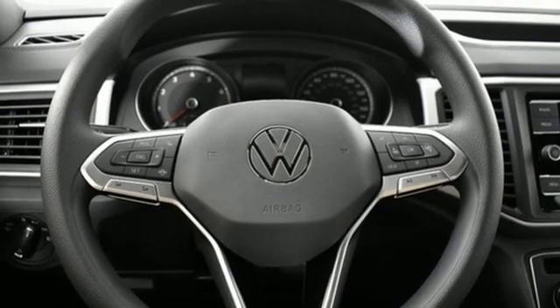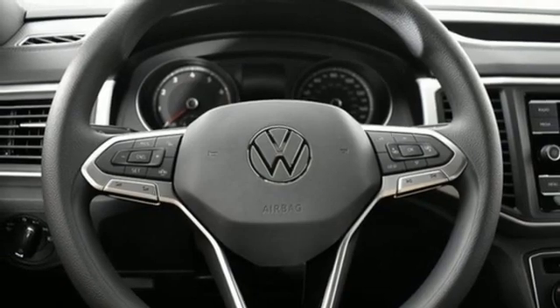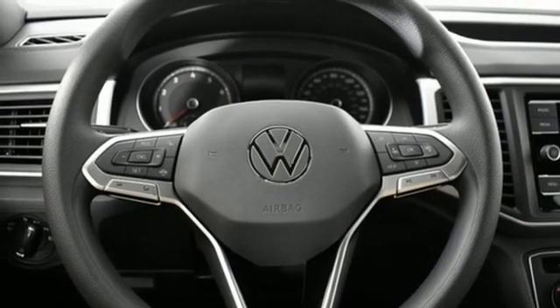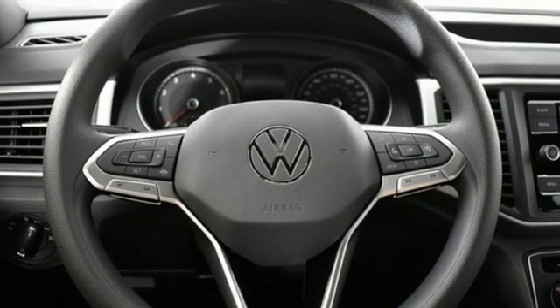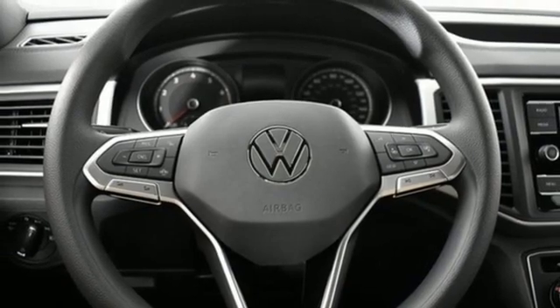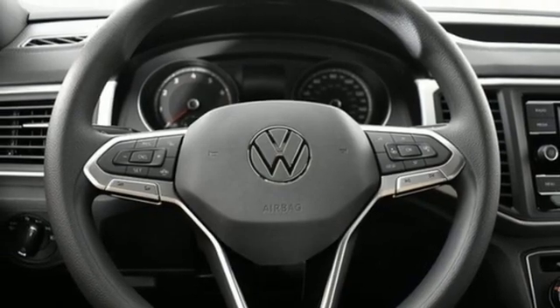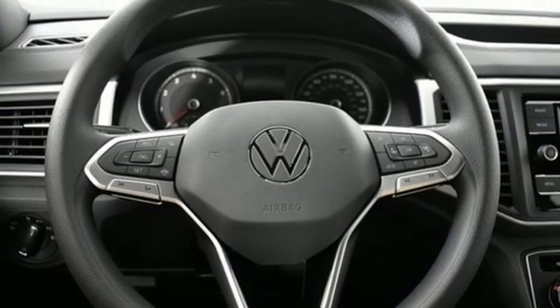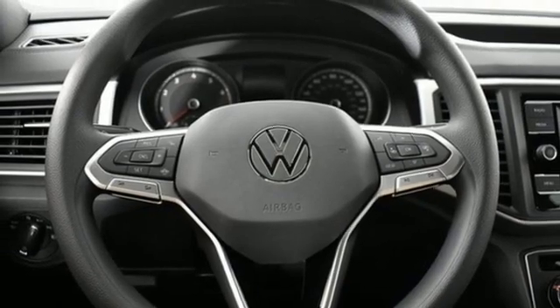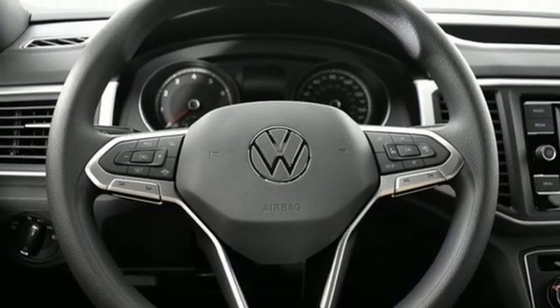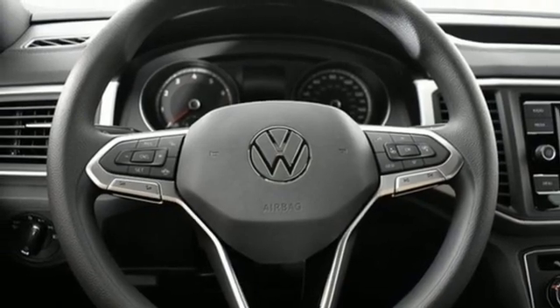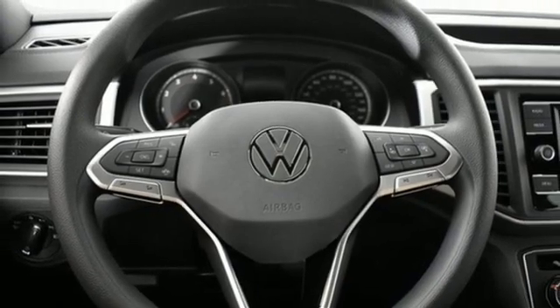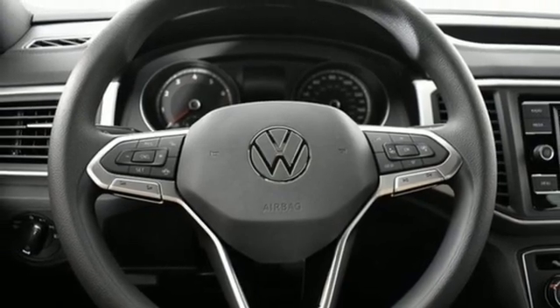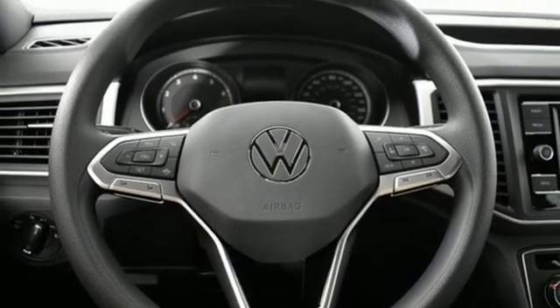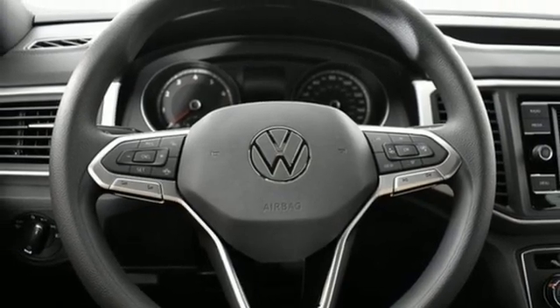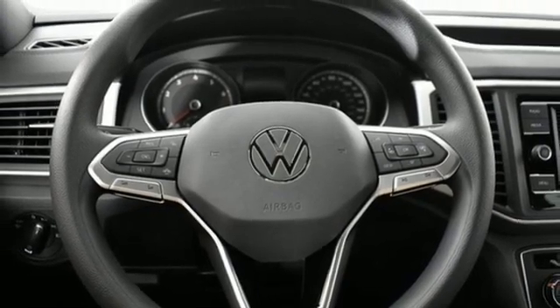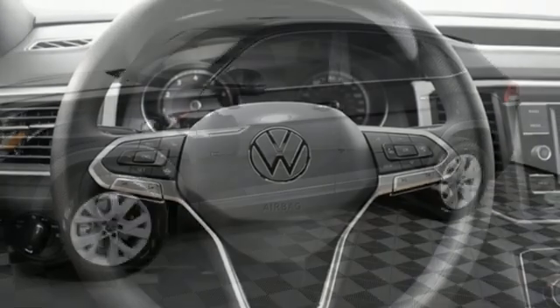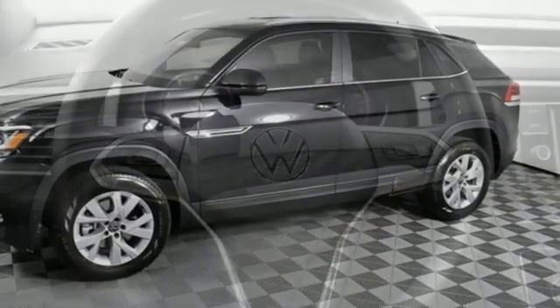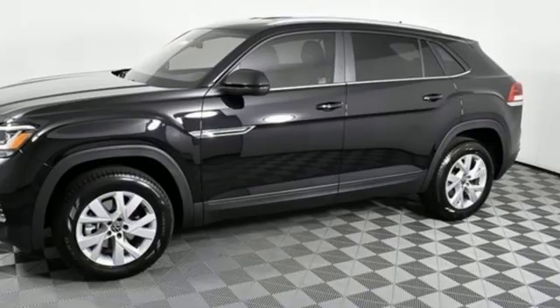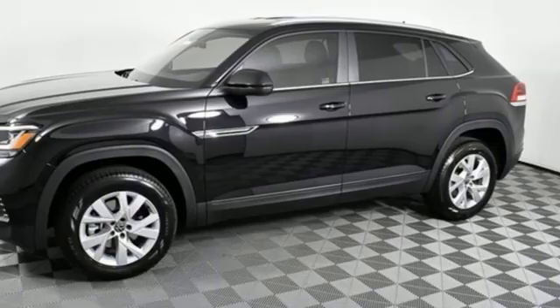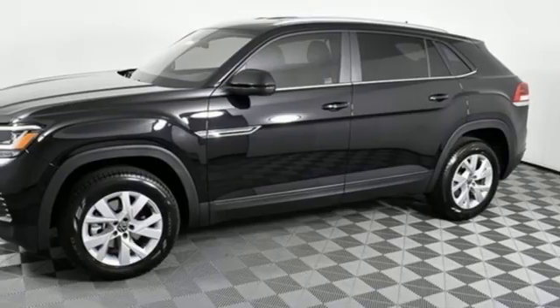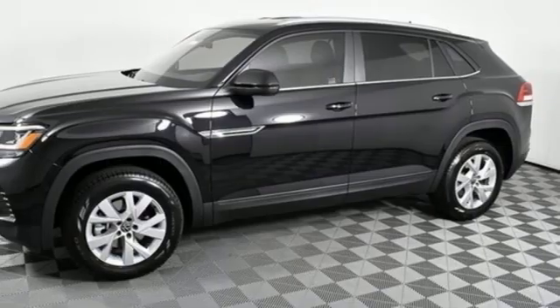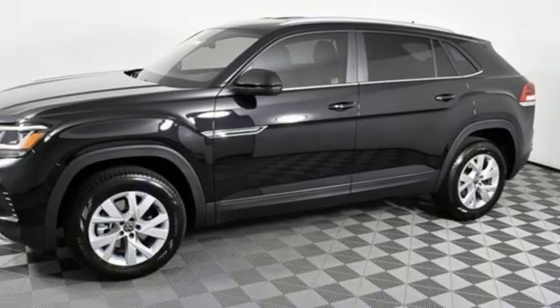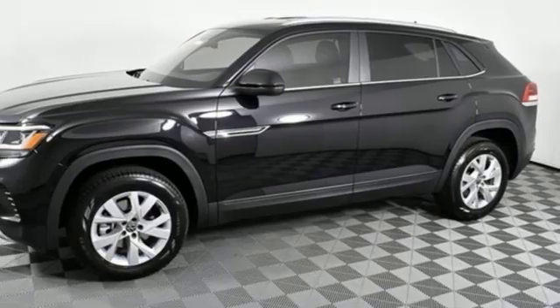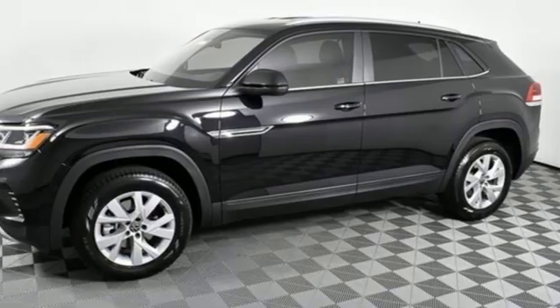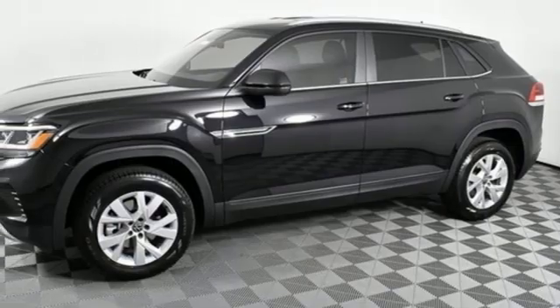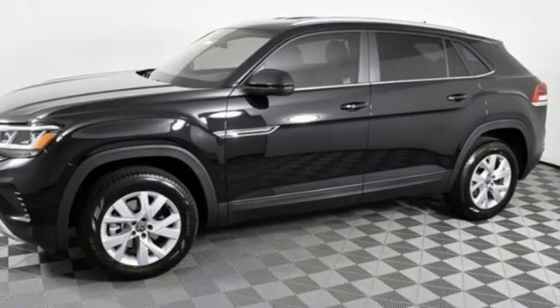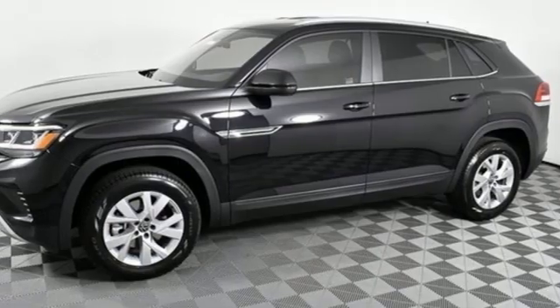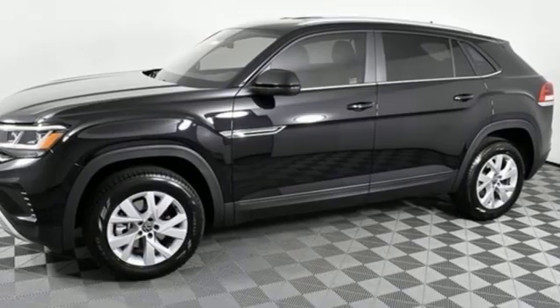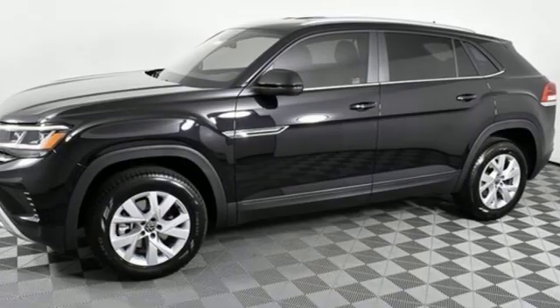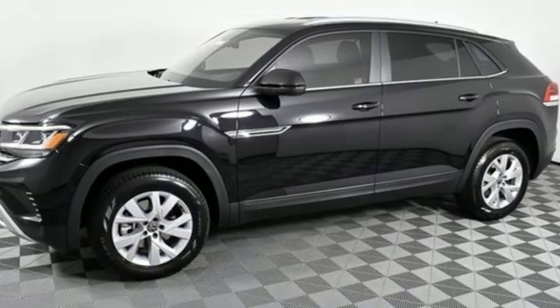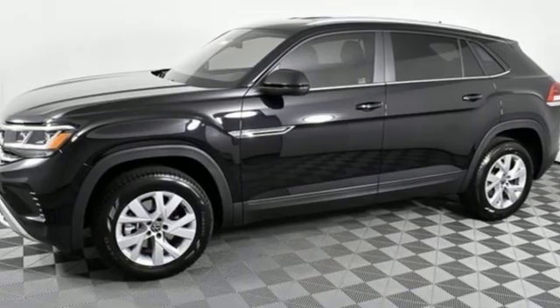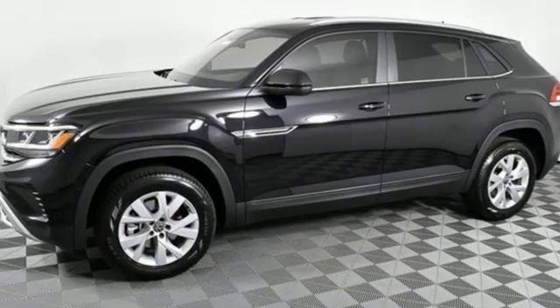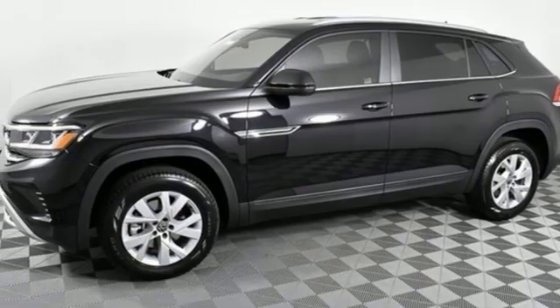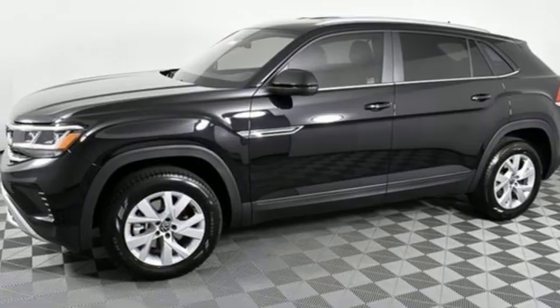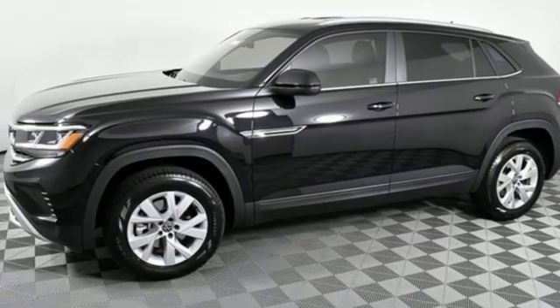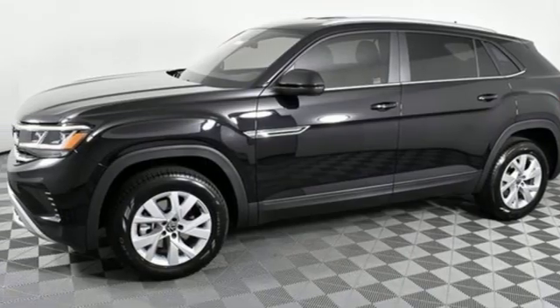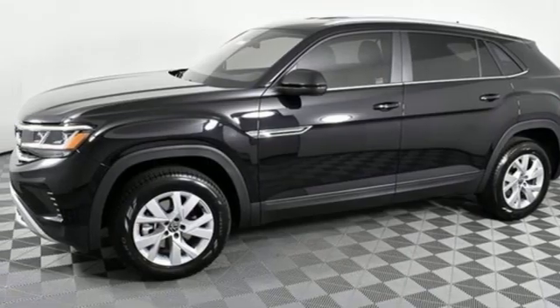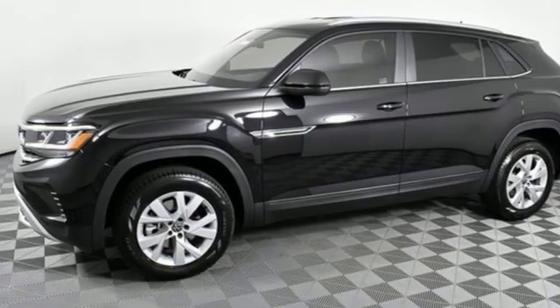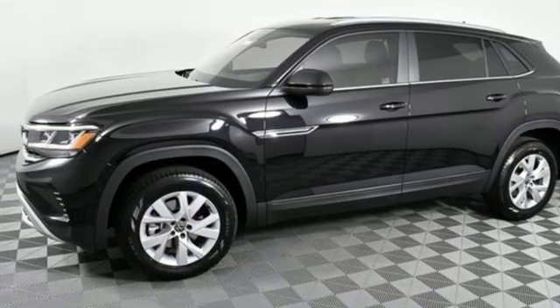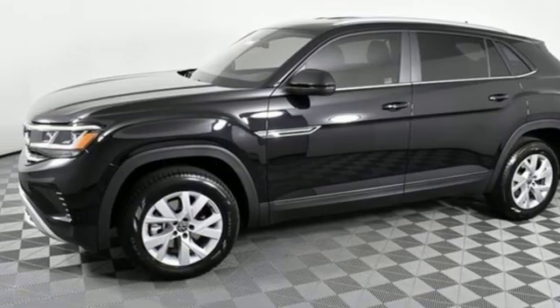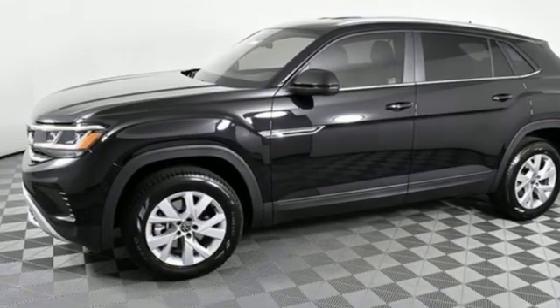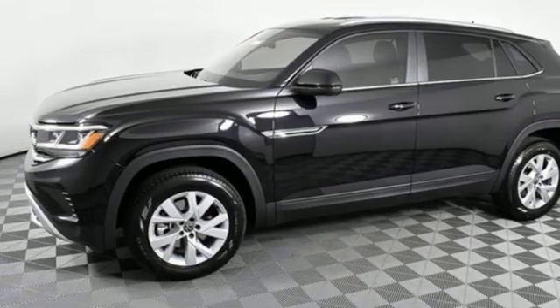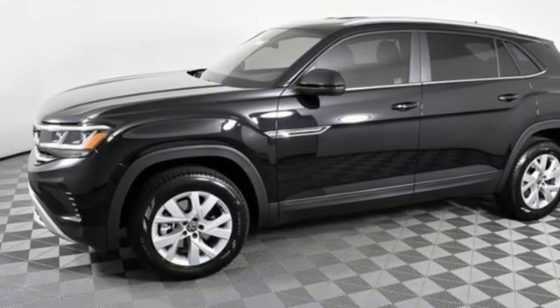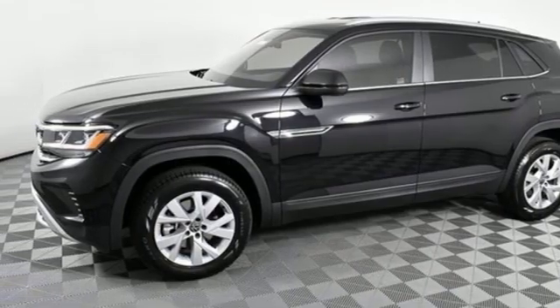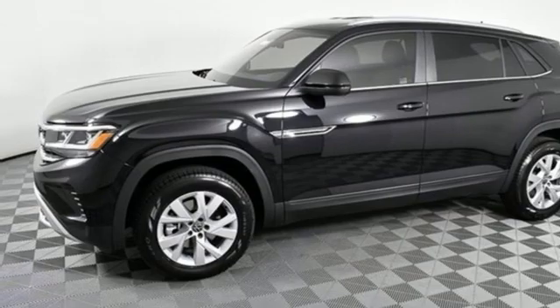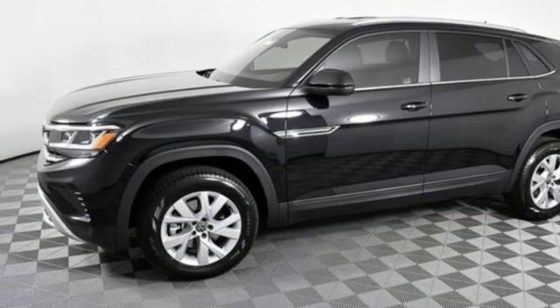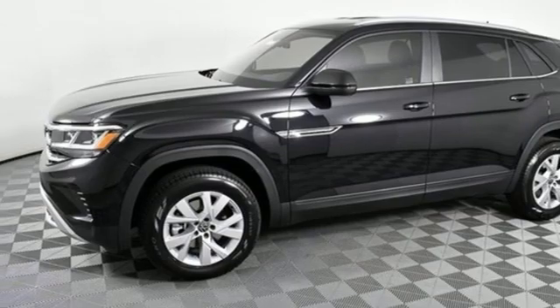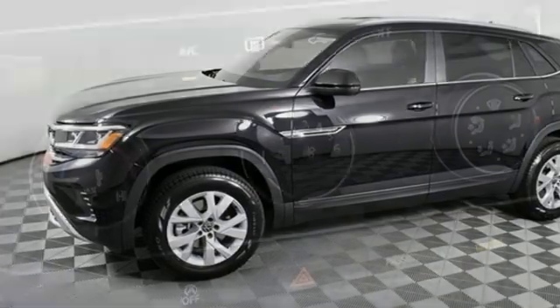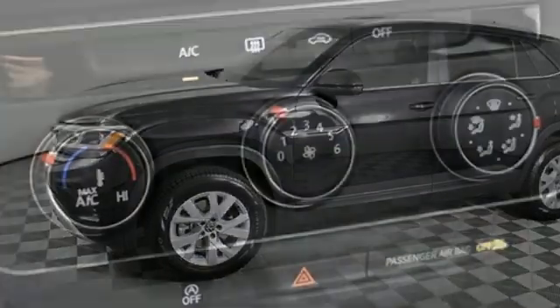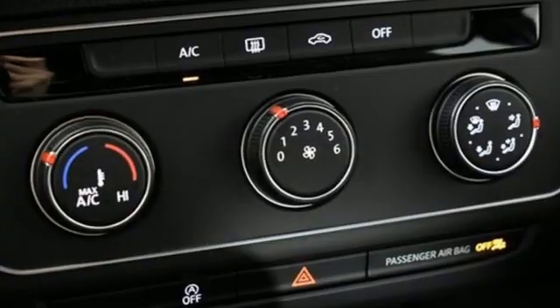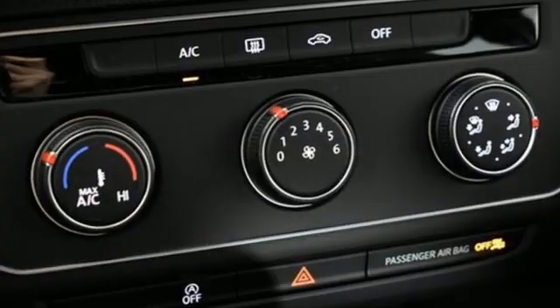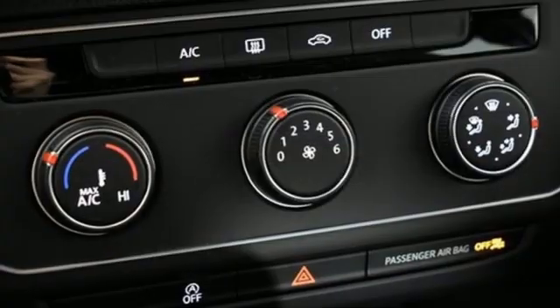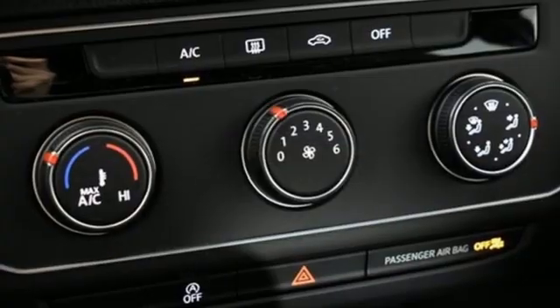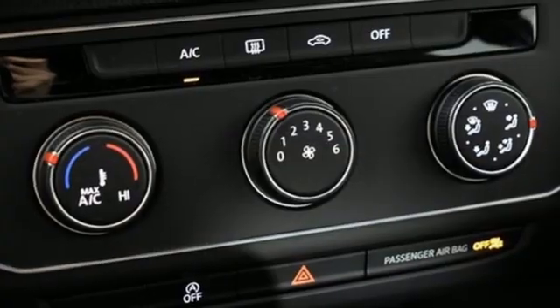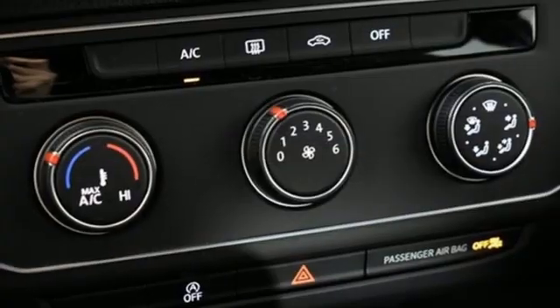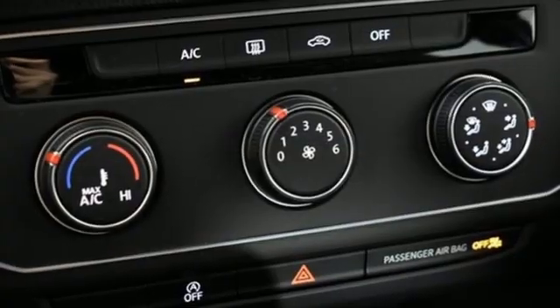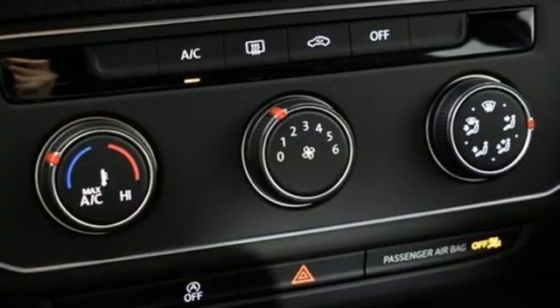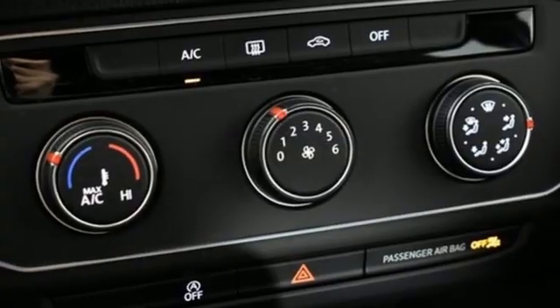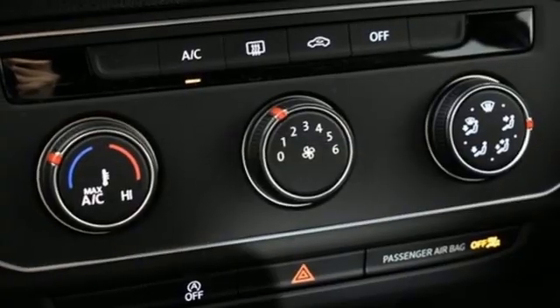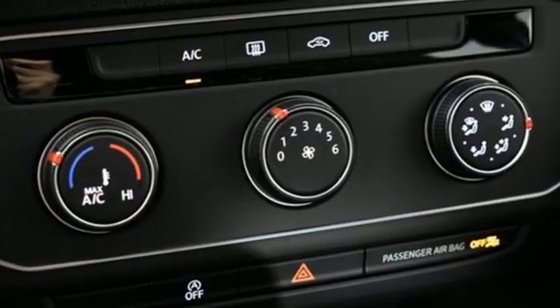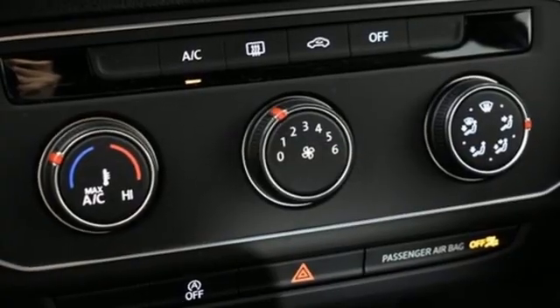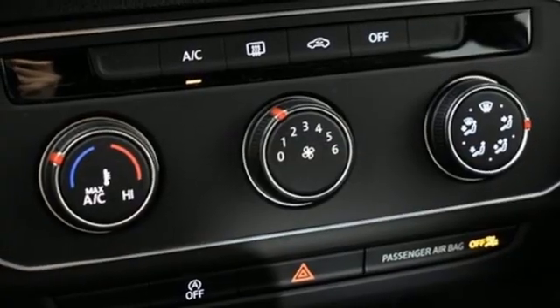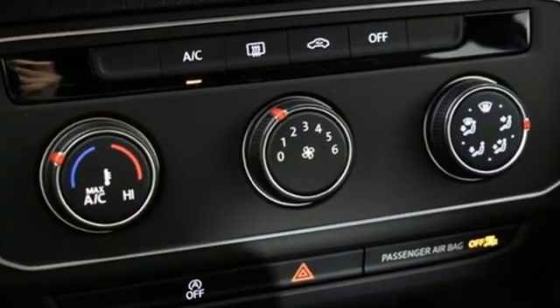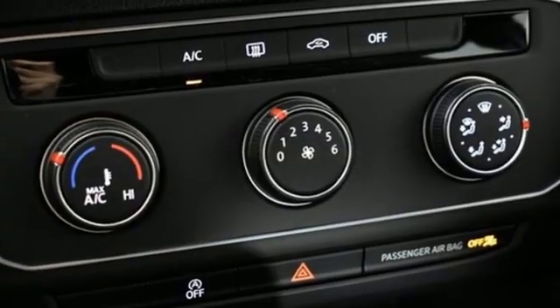External memory control, aluminum wheels, wireless phone connectivity, and LED low and high beam headlights.